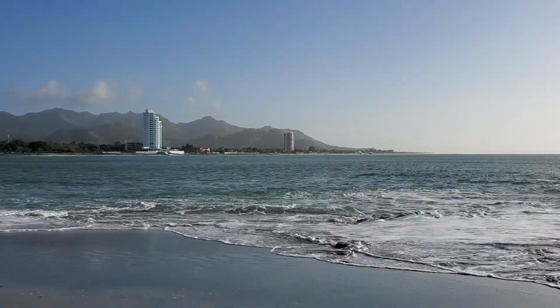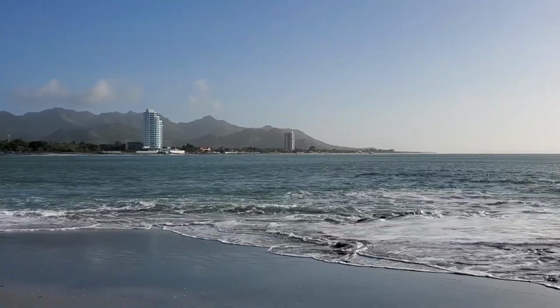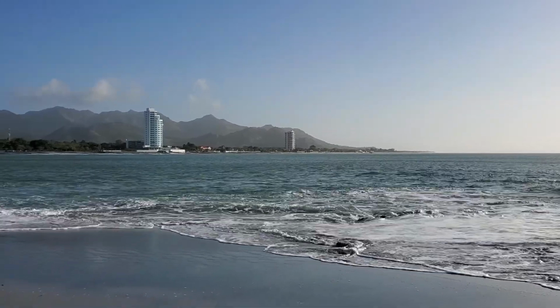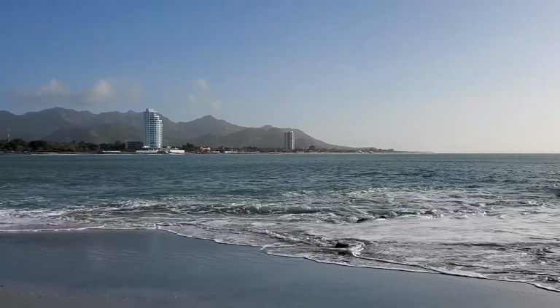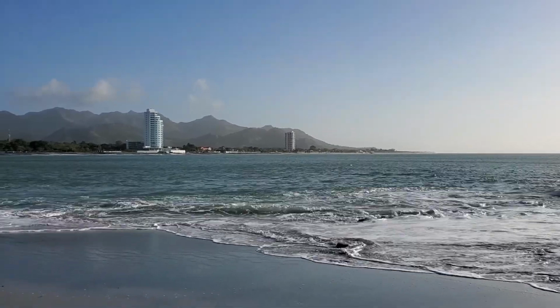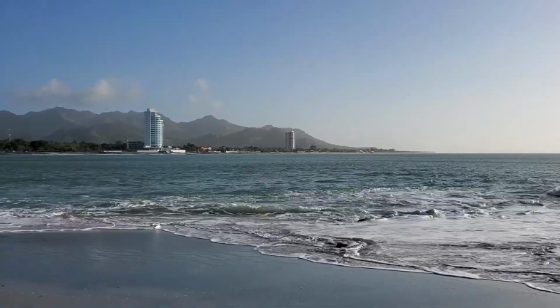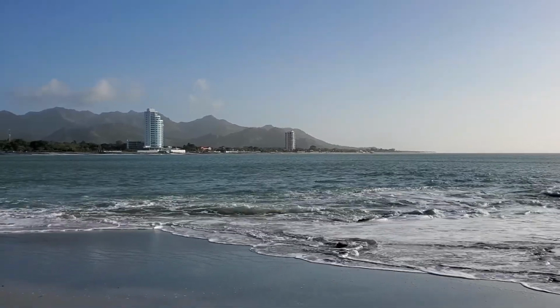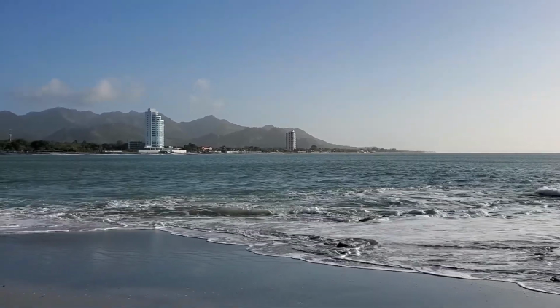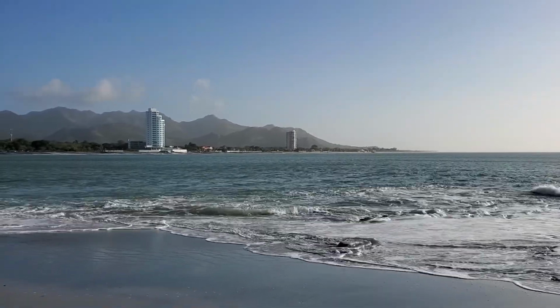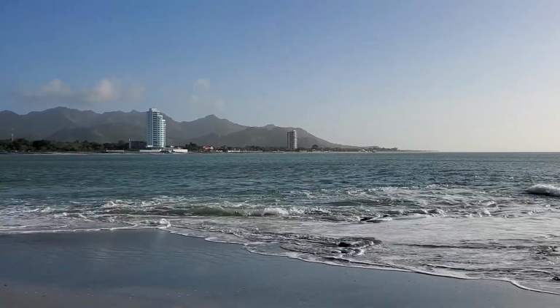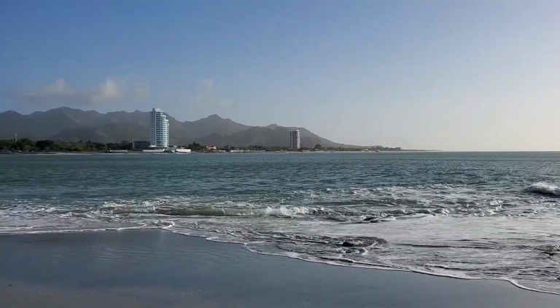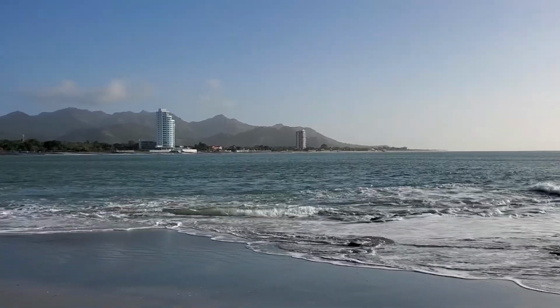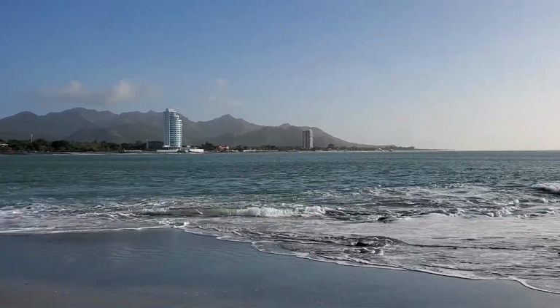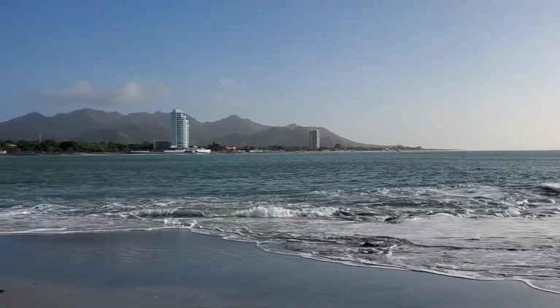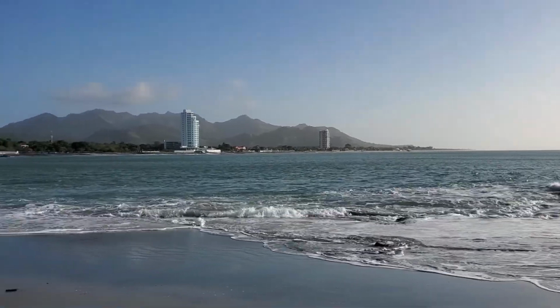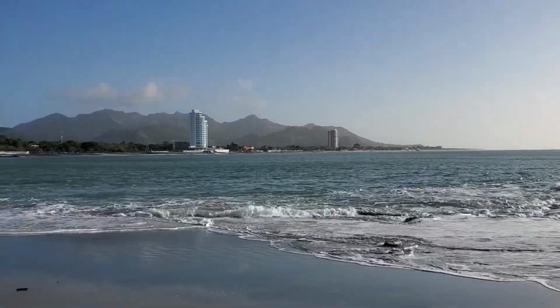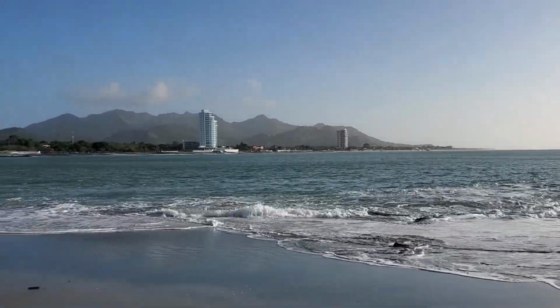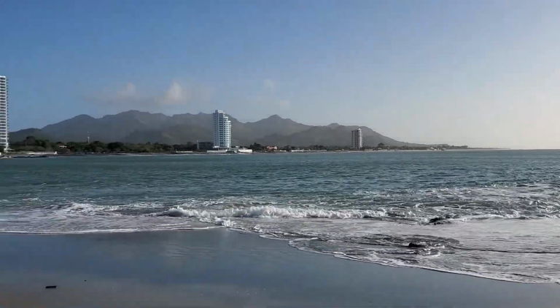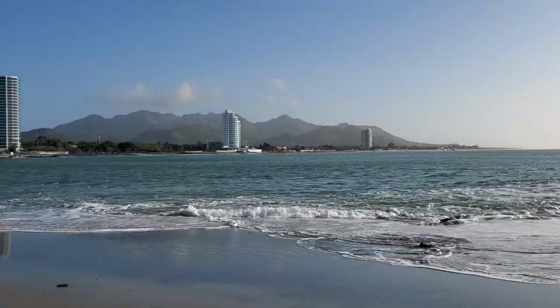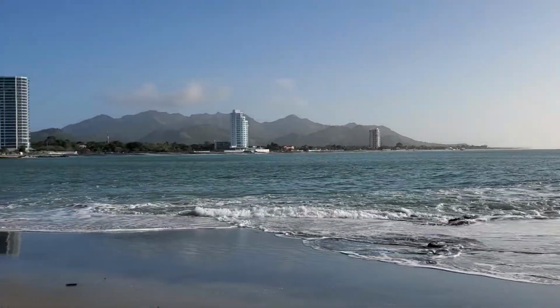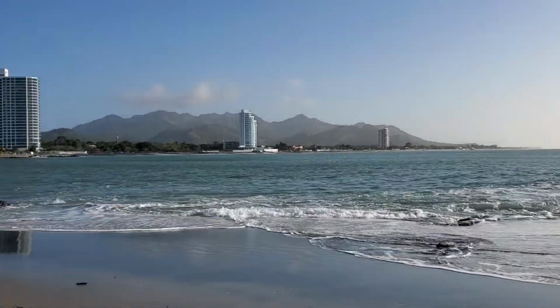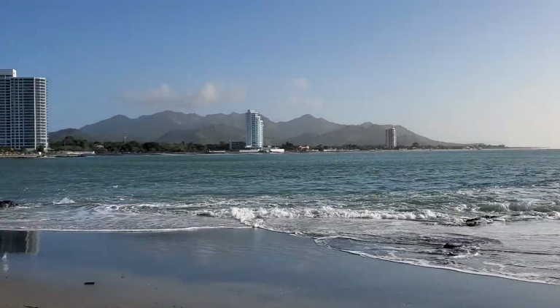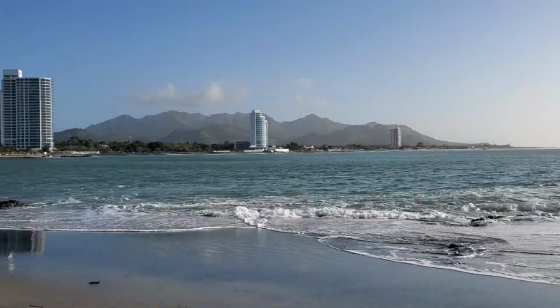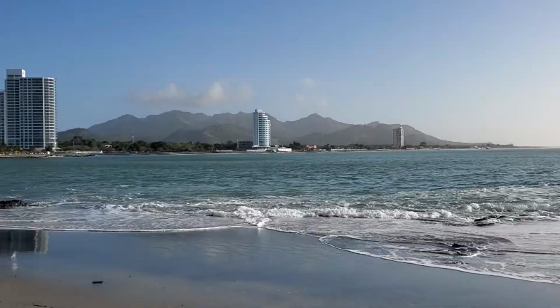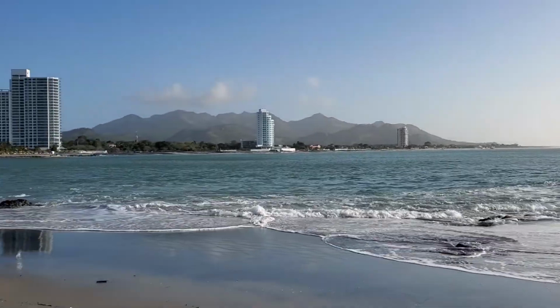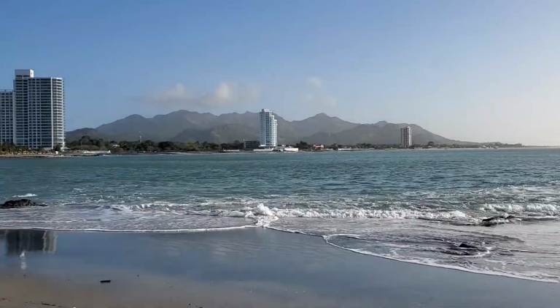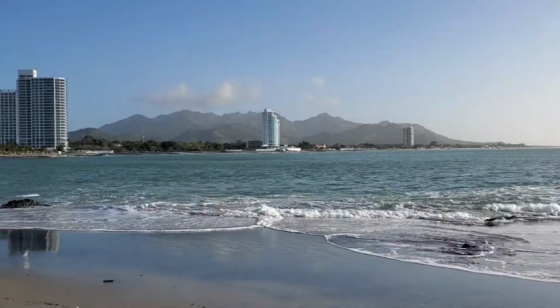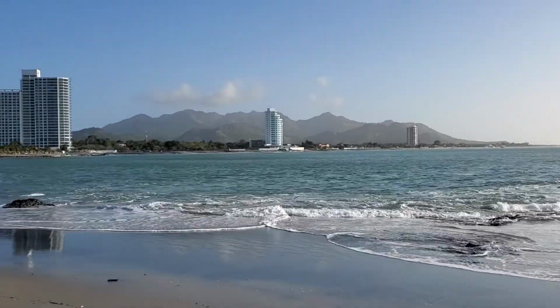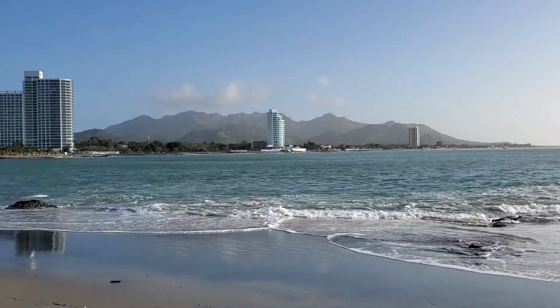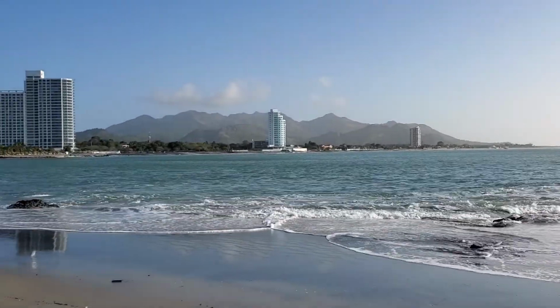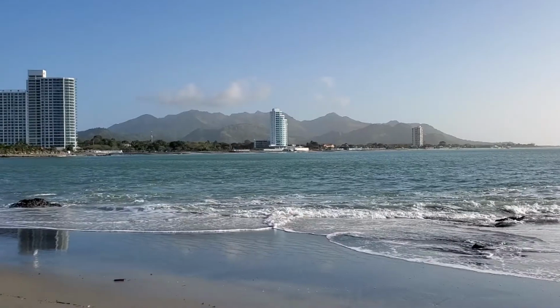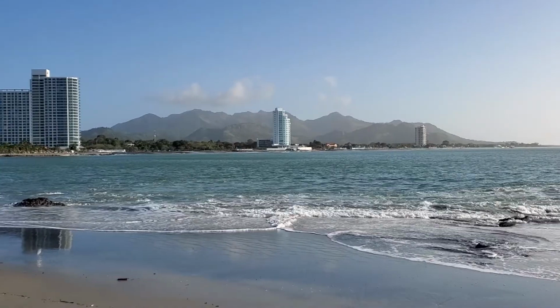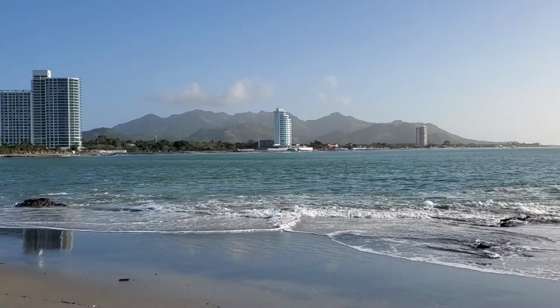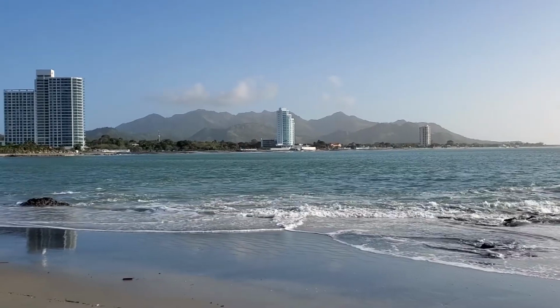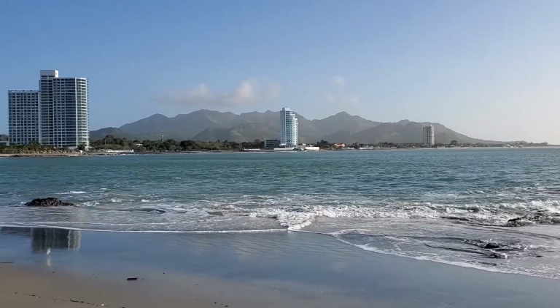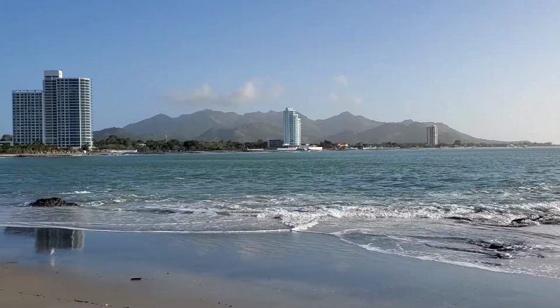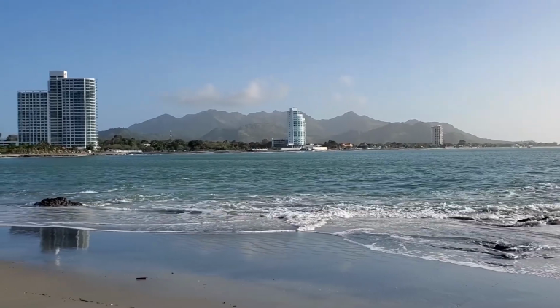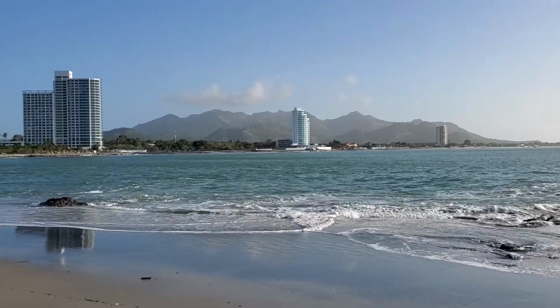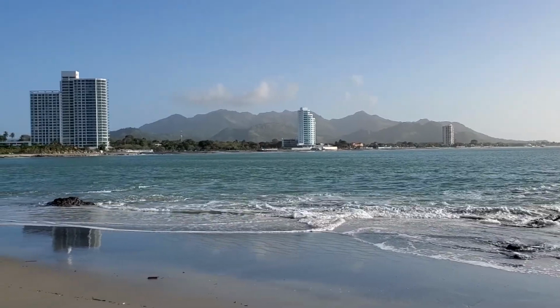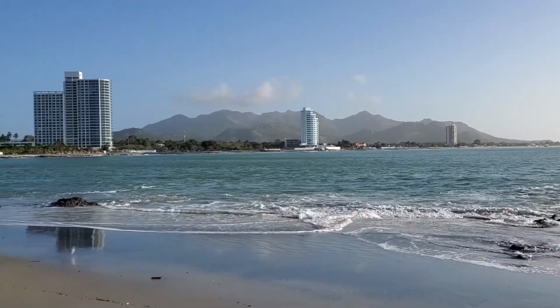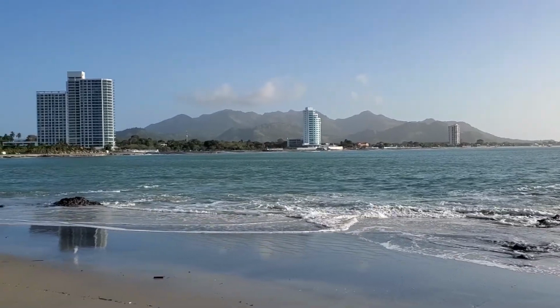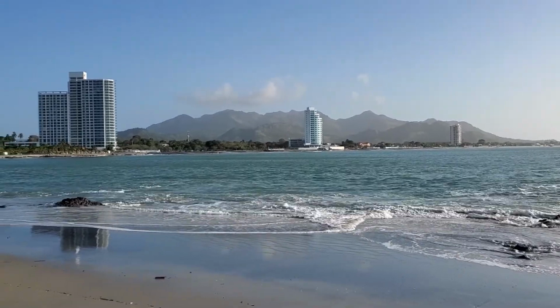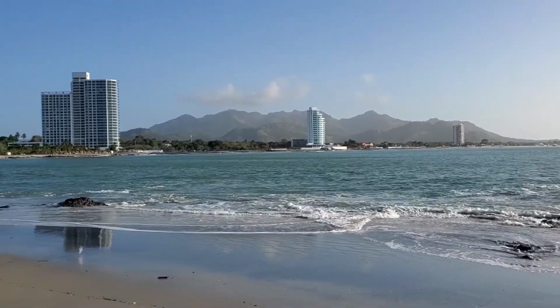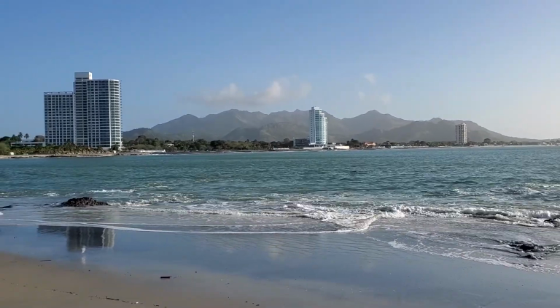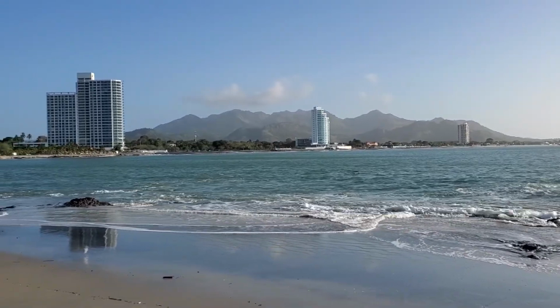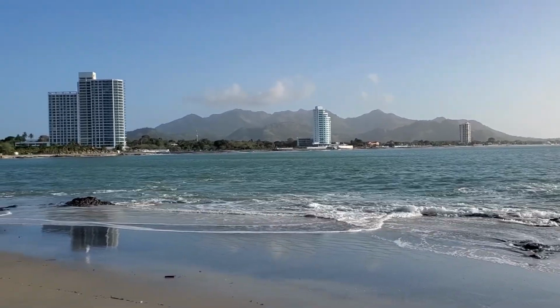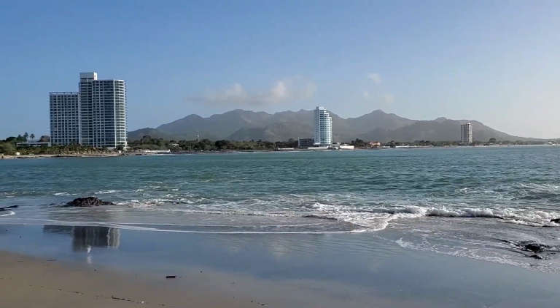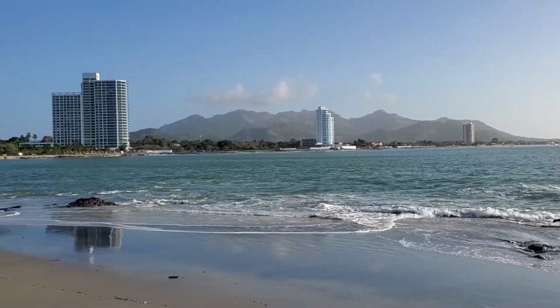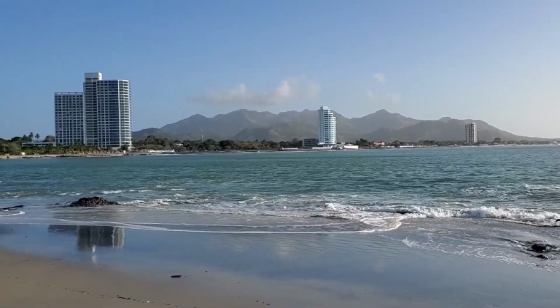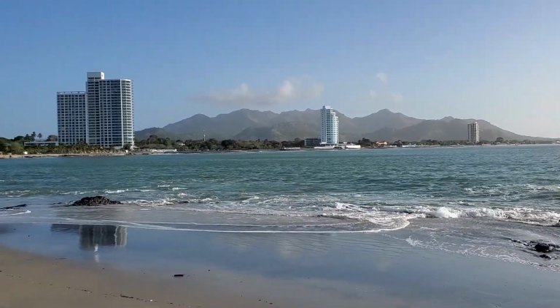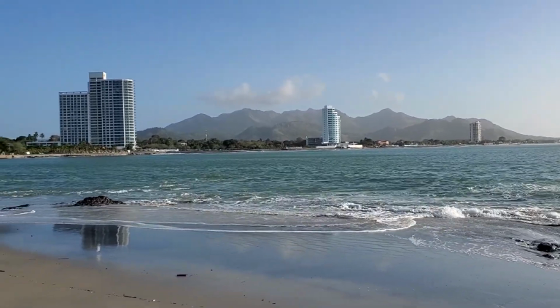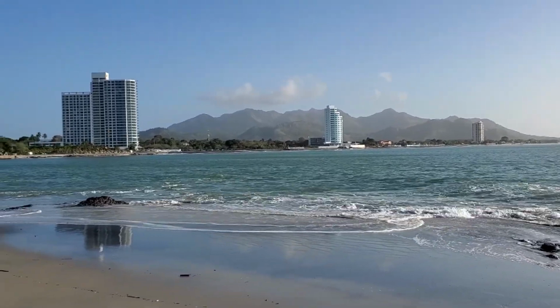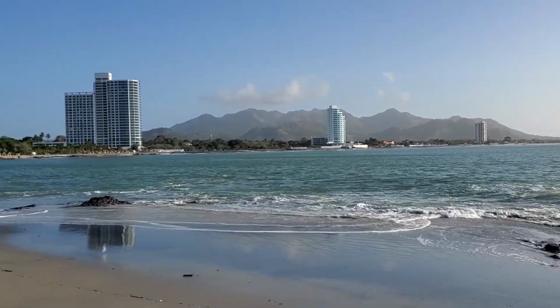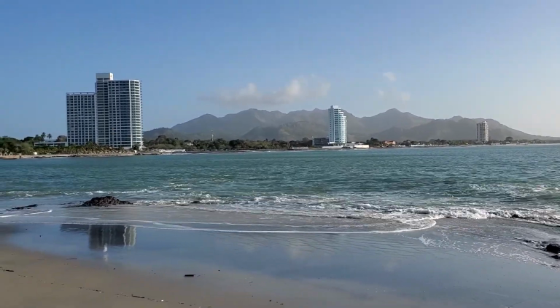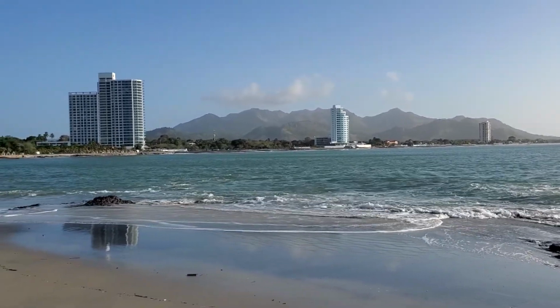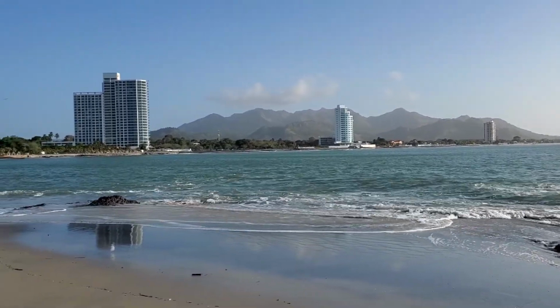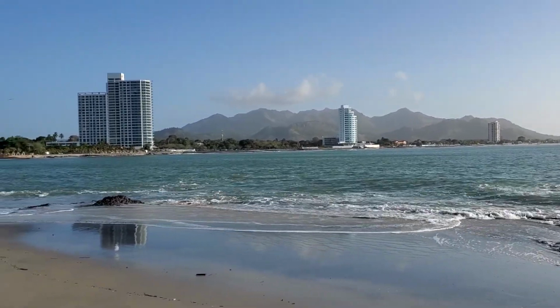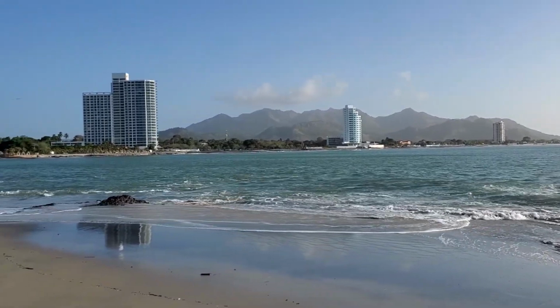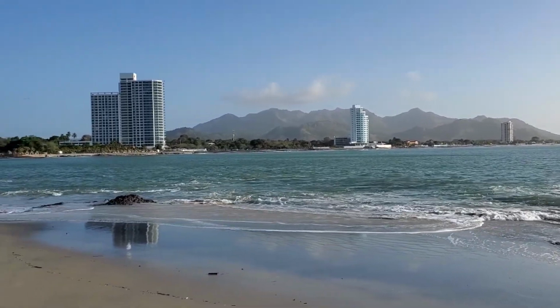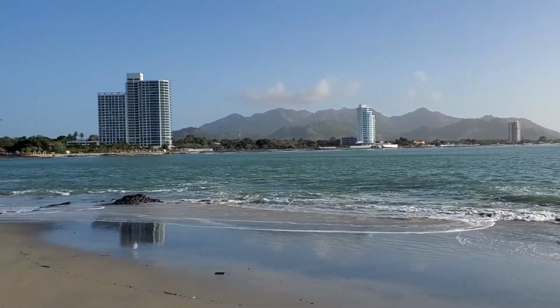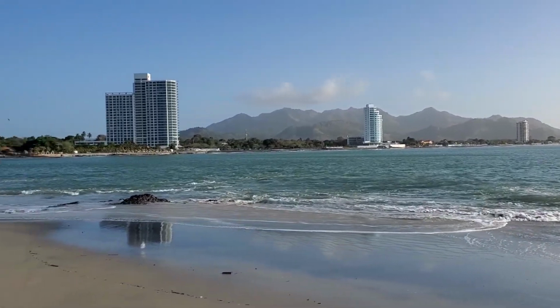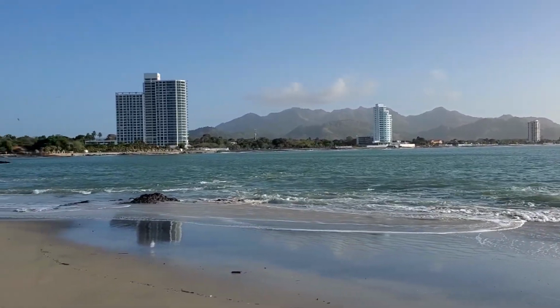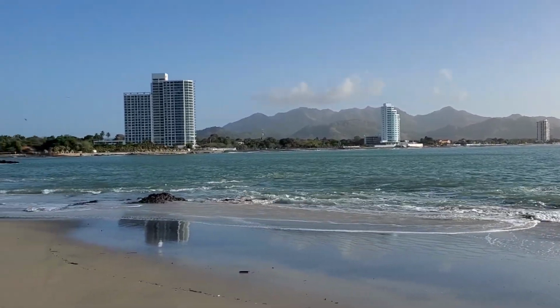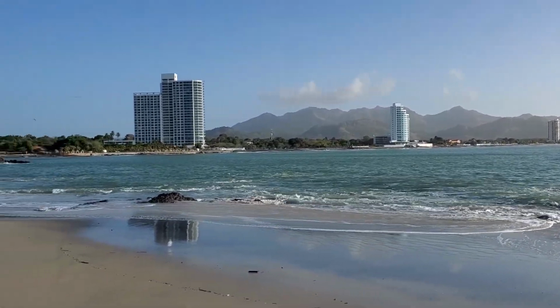Video of the beachfront in Oregona, in the neighboring town. Pretty sure that's the Chame Mountain.